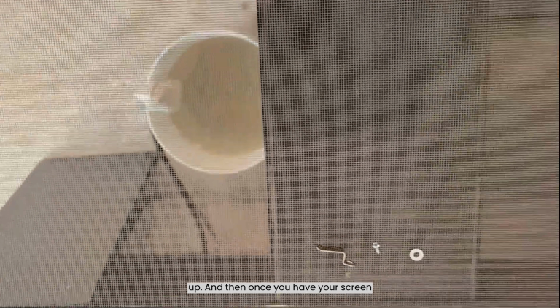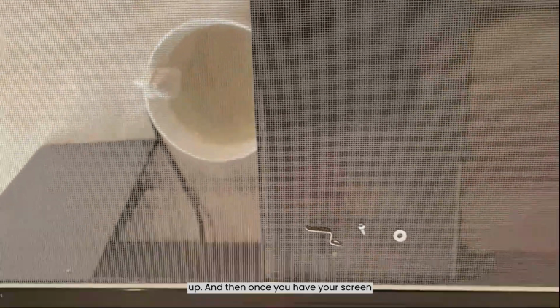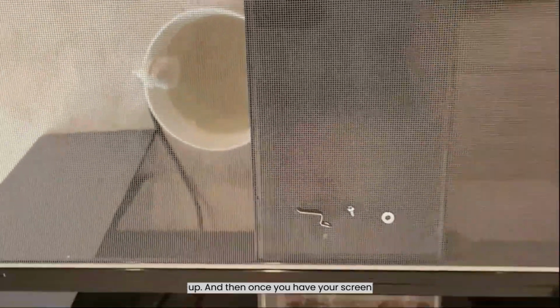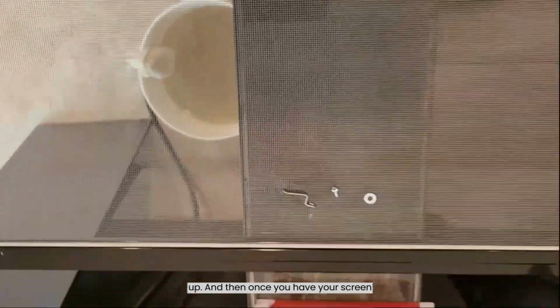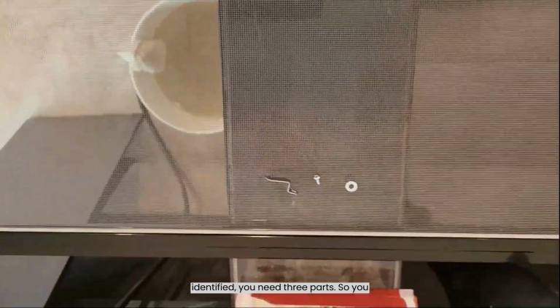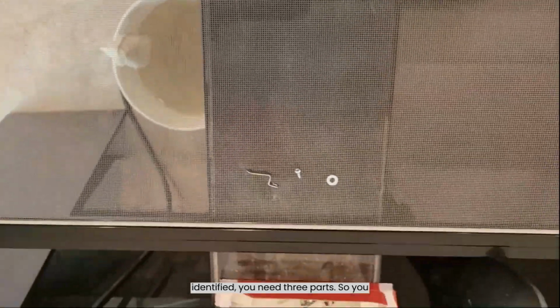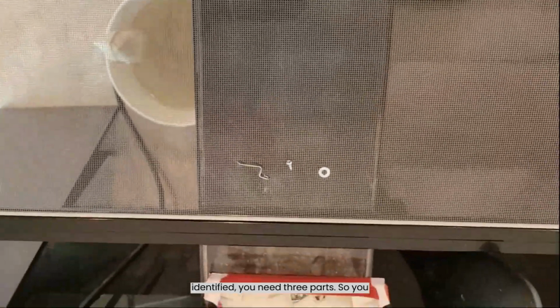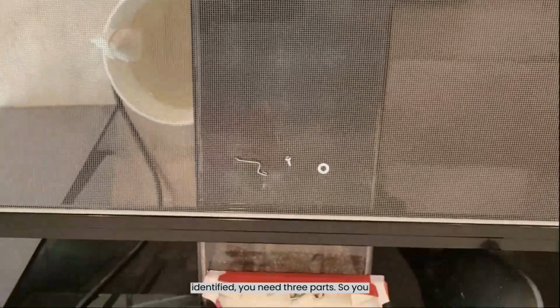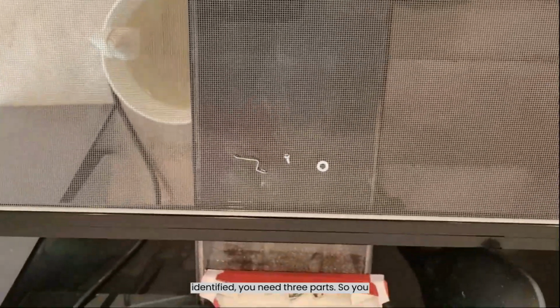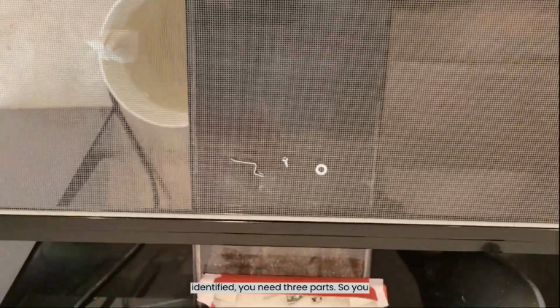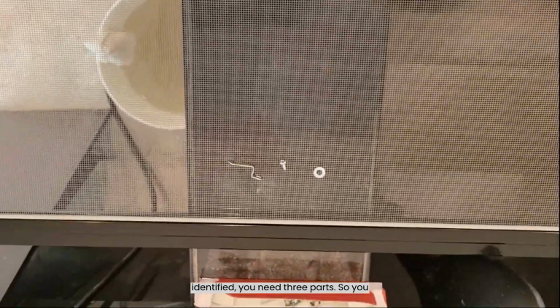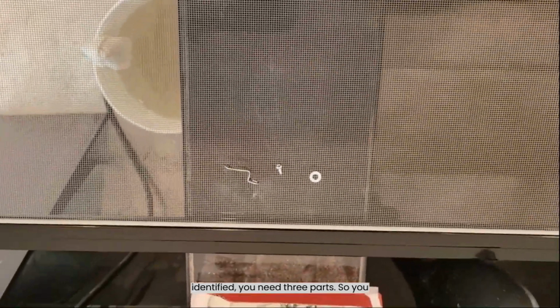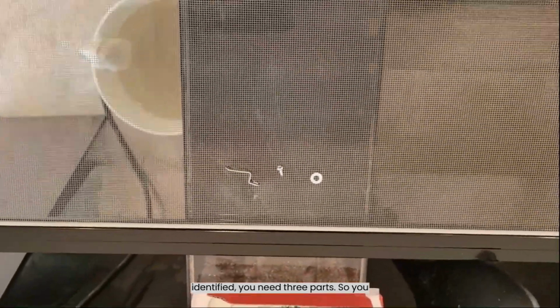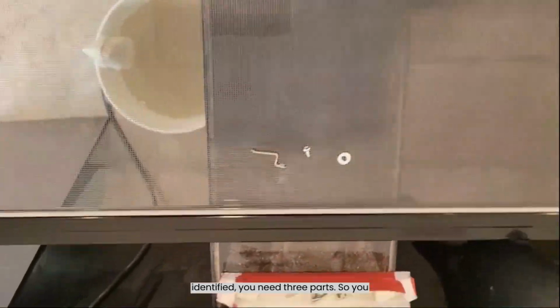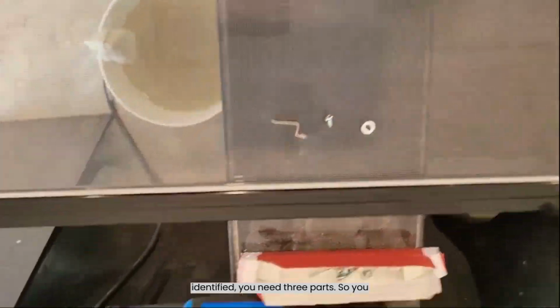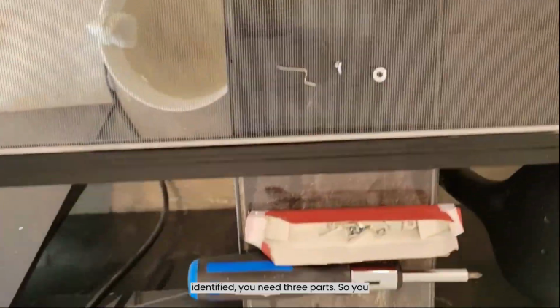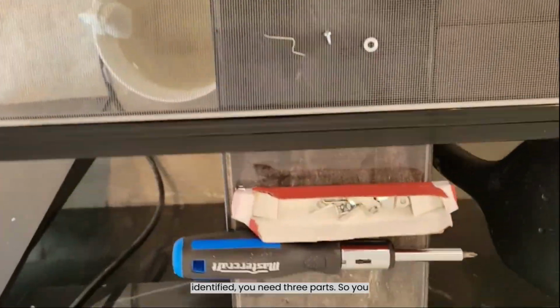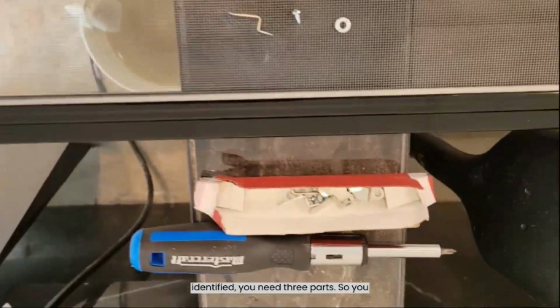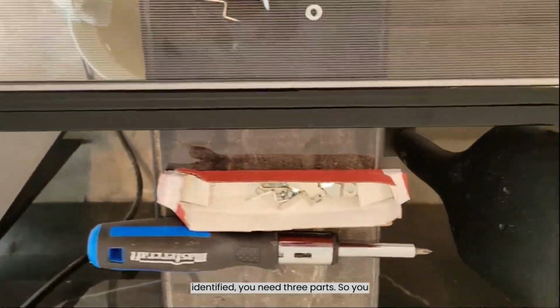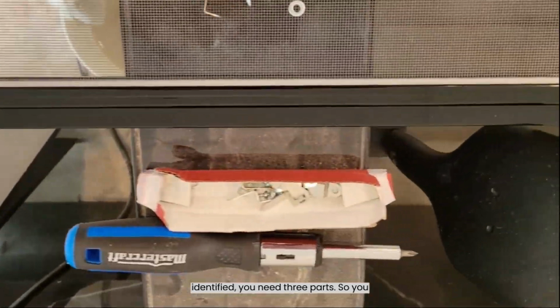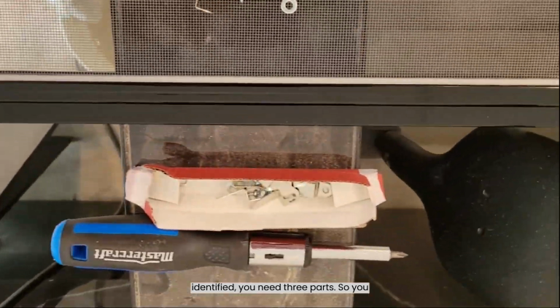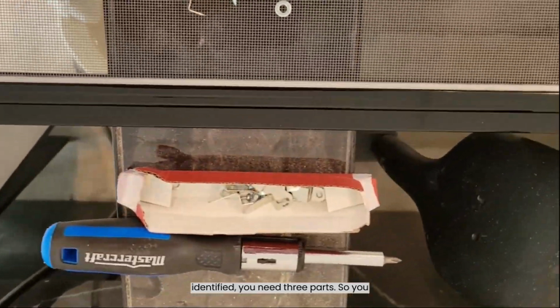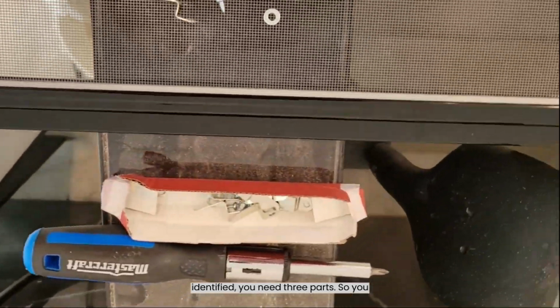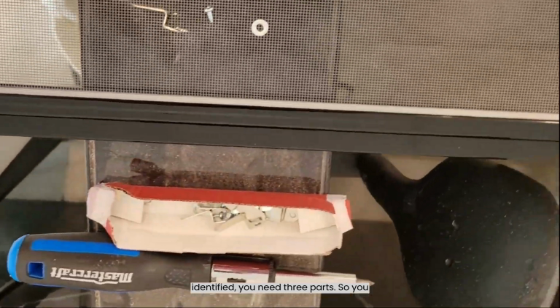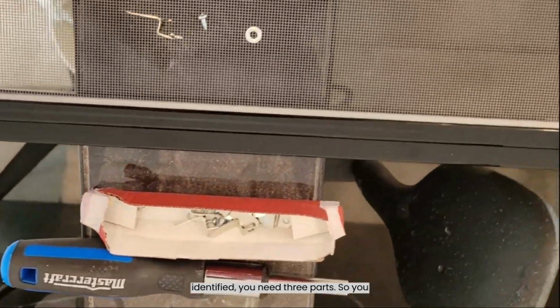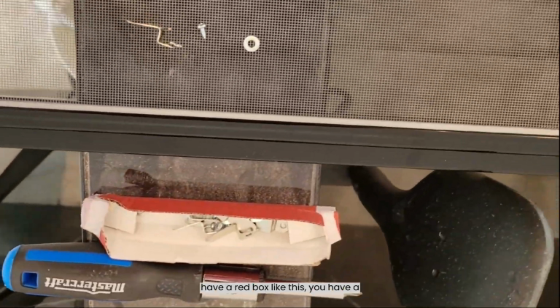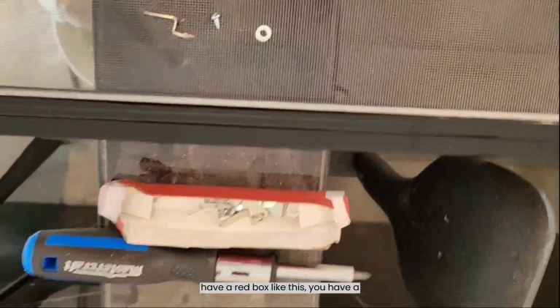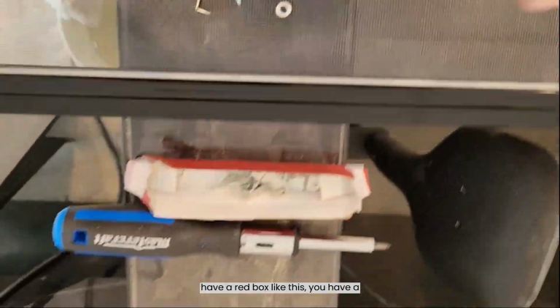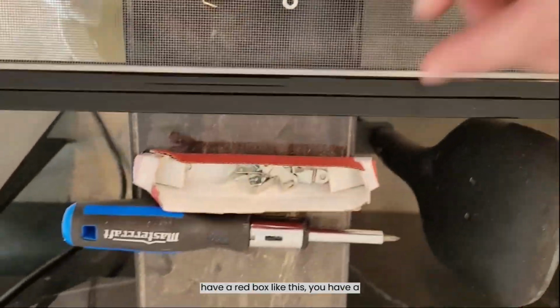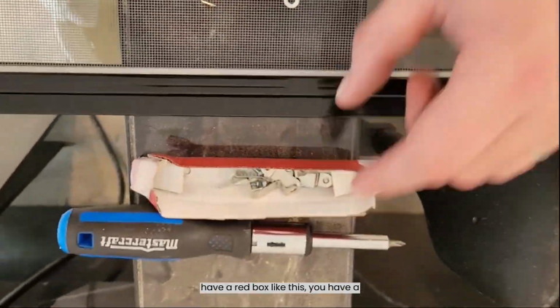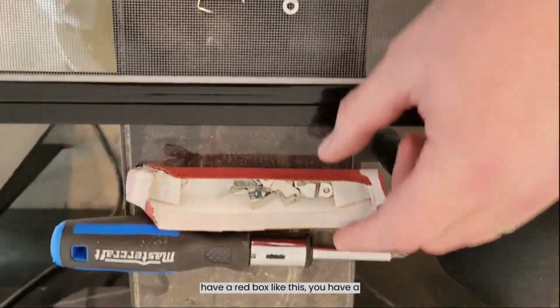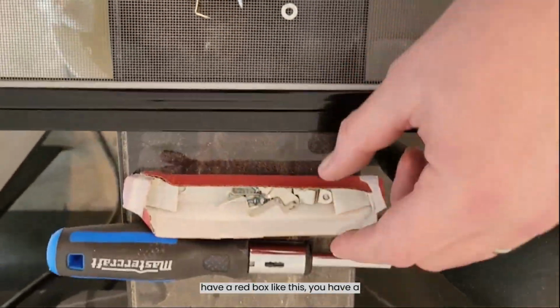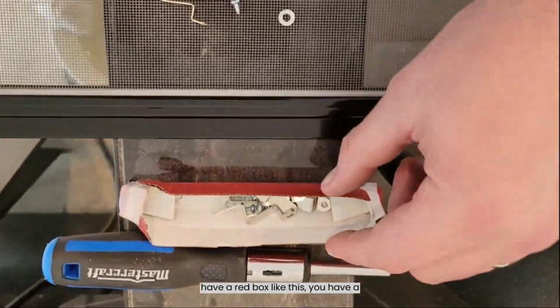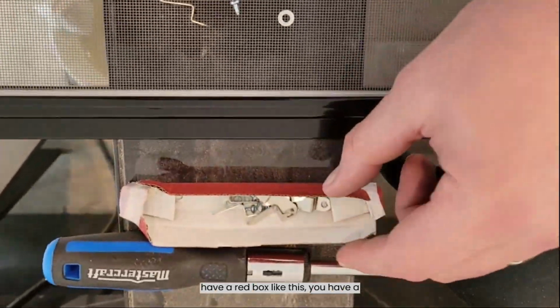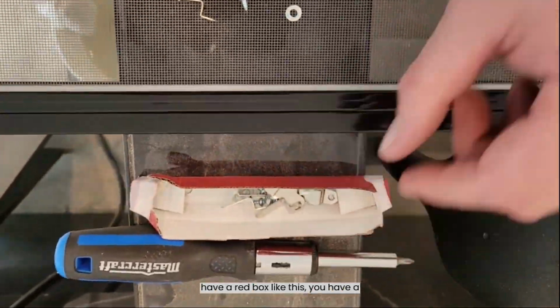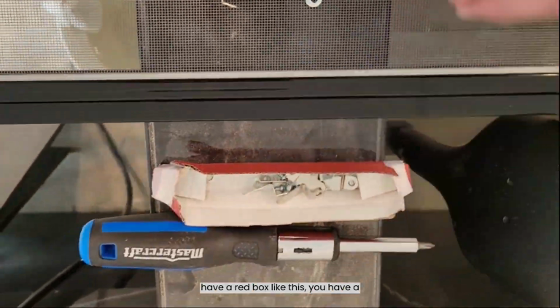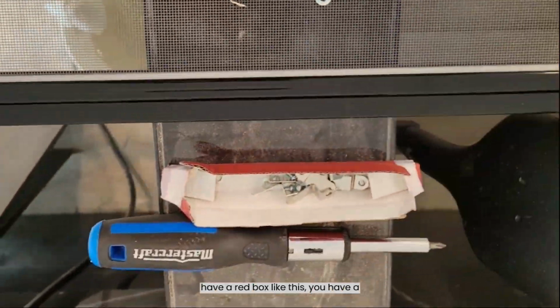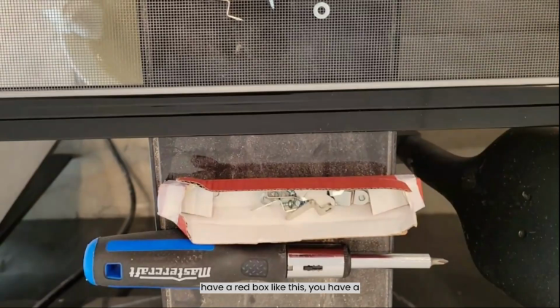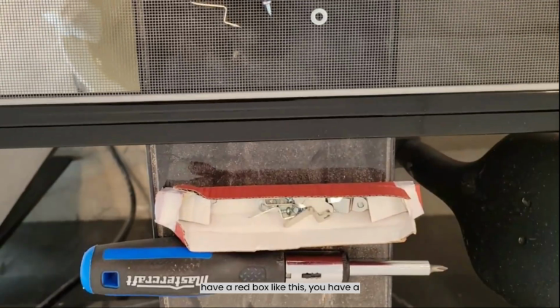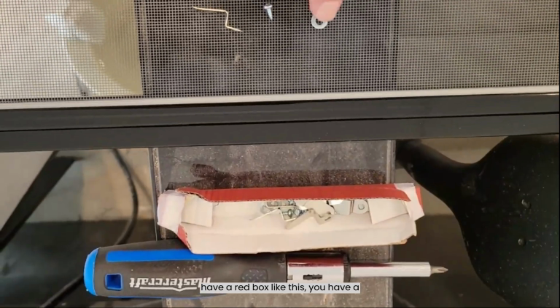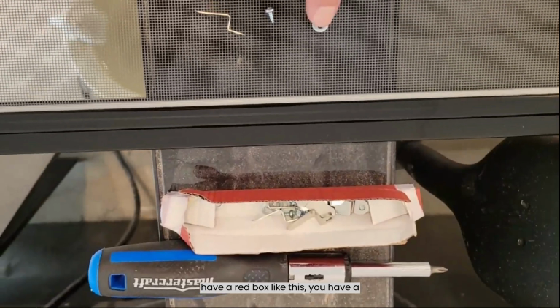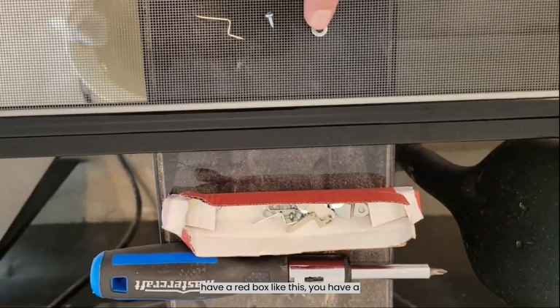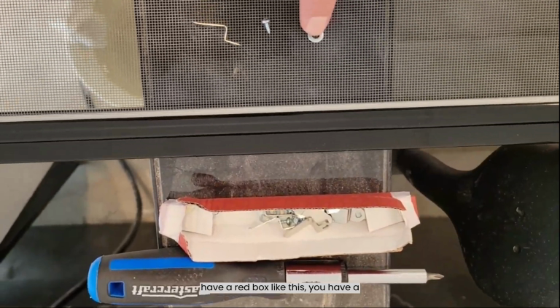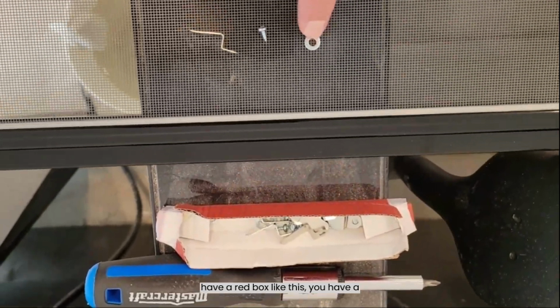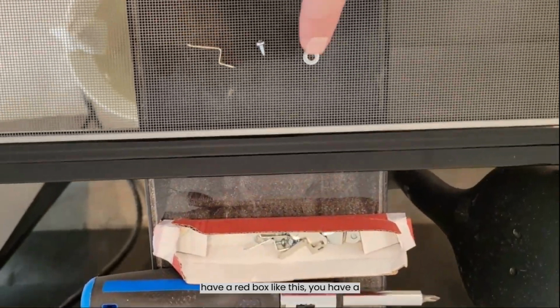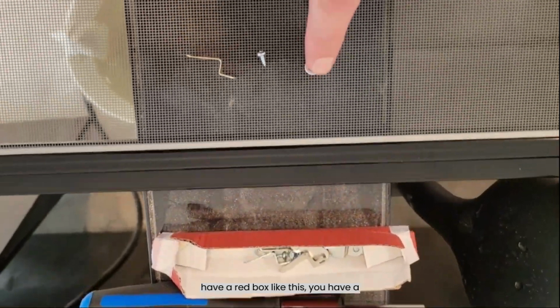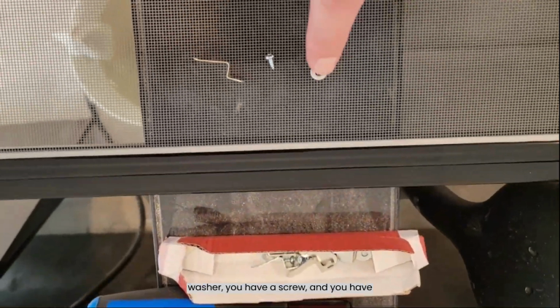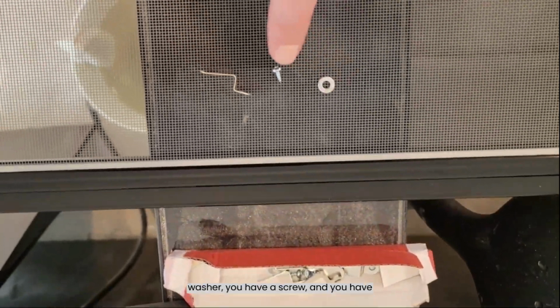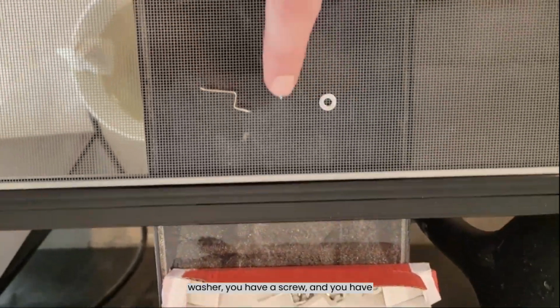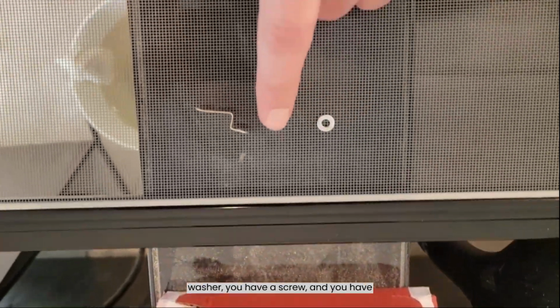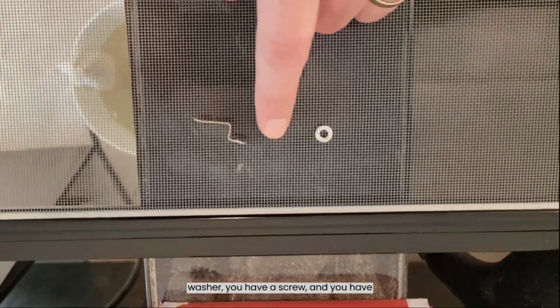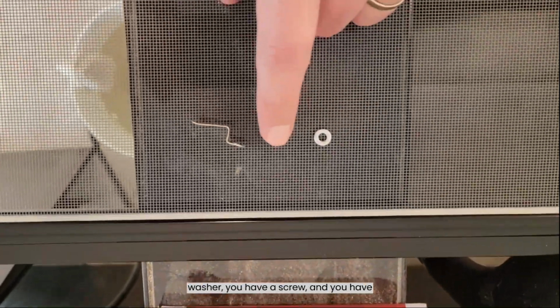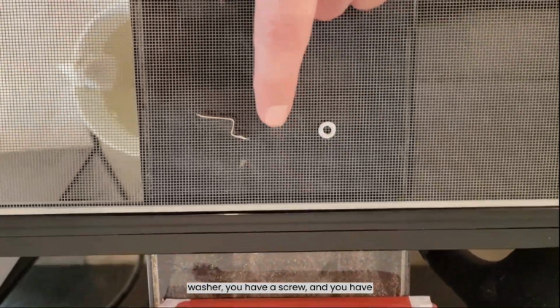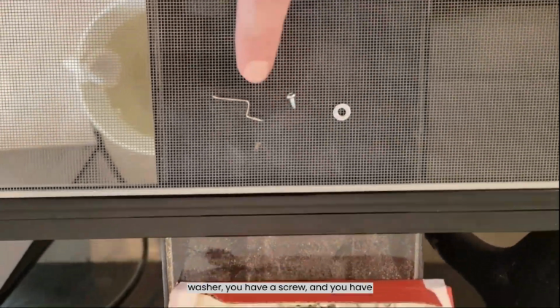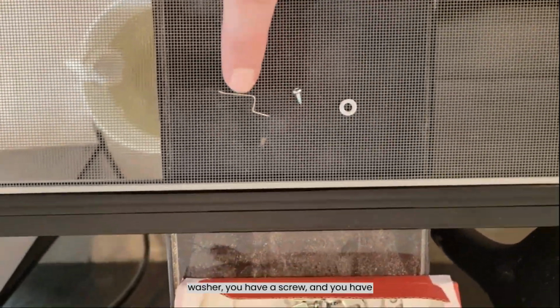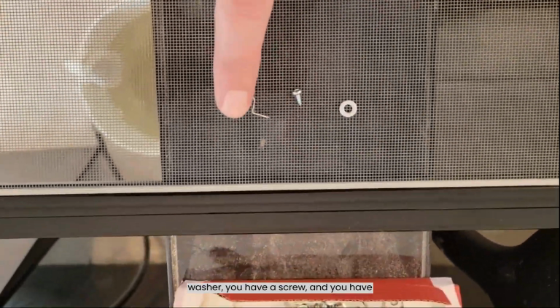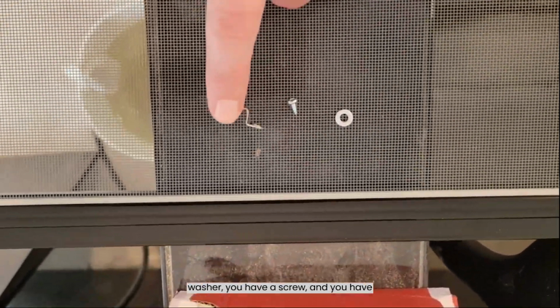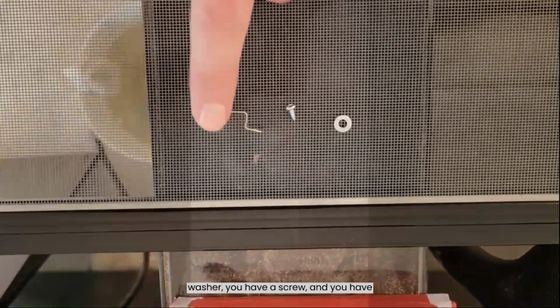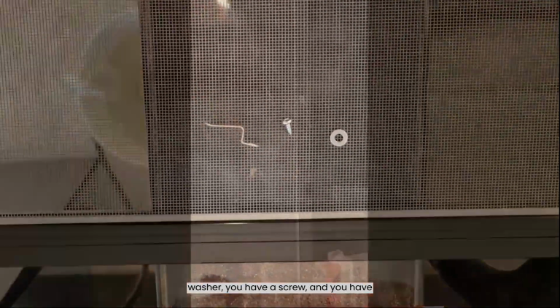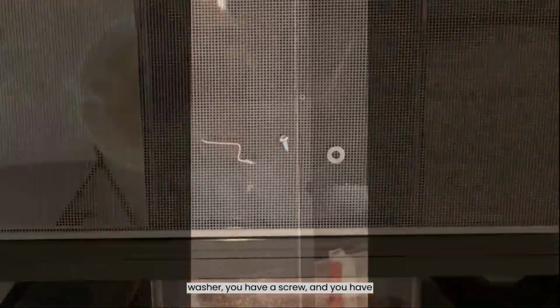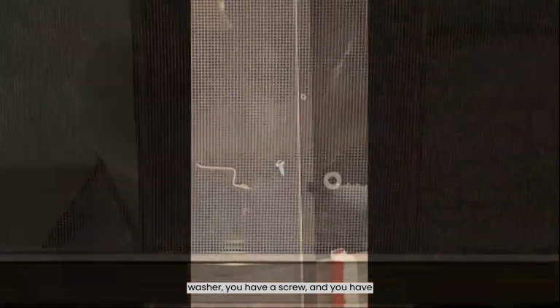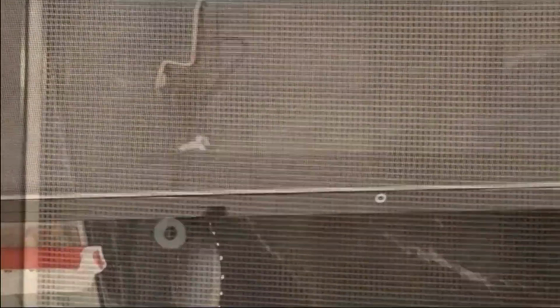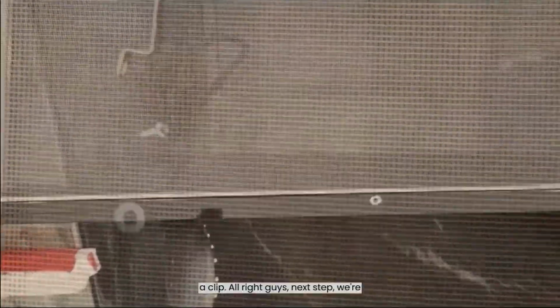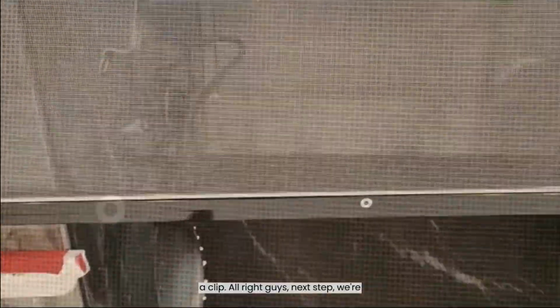Once you have your screen identified, you need three parts: you have a red box like this, you have a washer, you have a screw, and you have a clip.